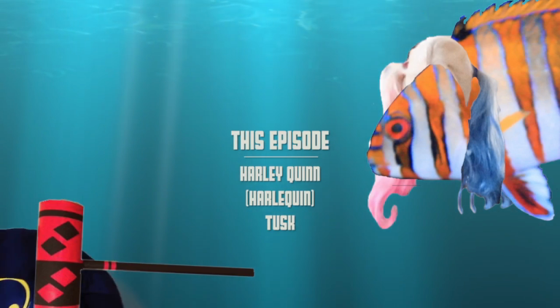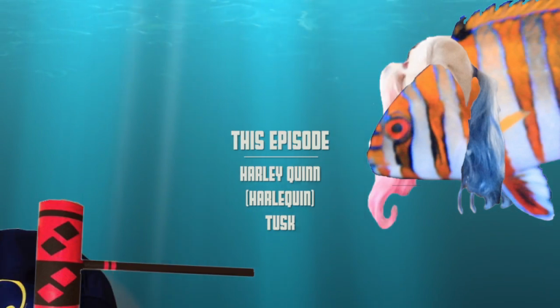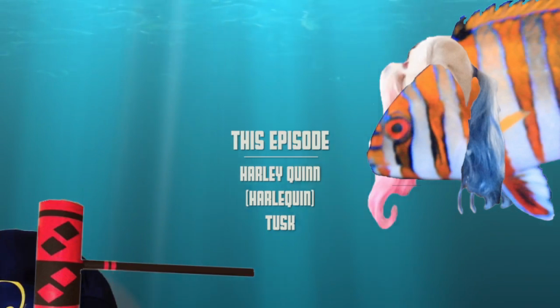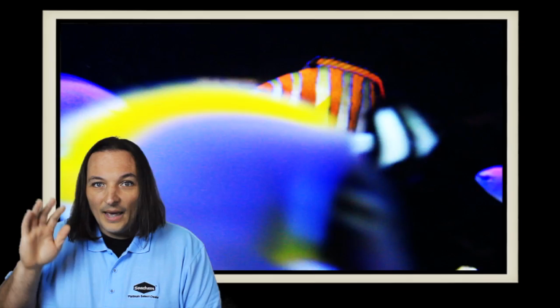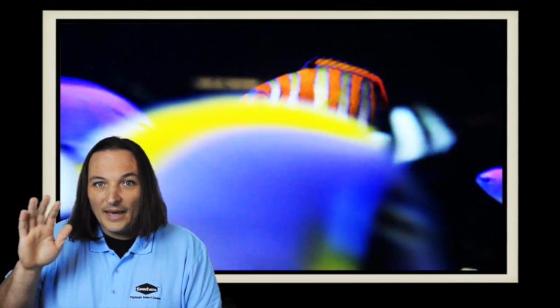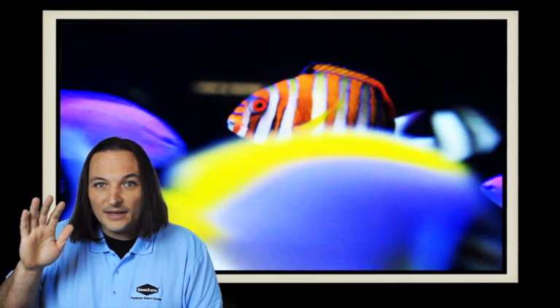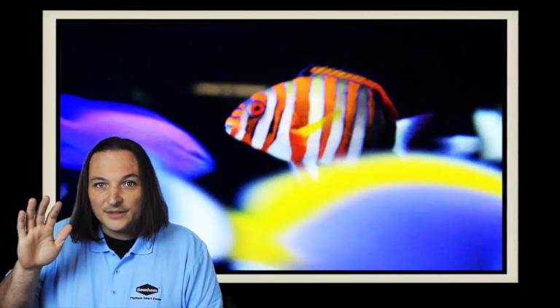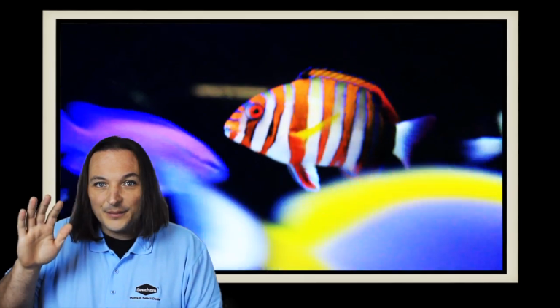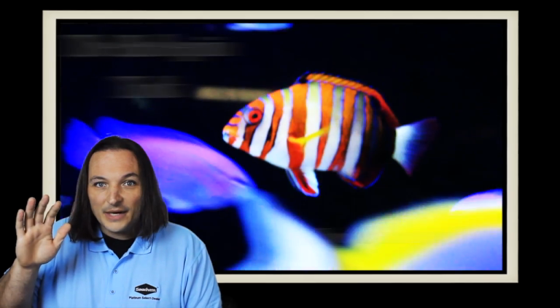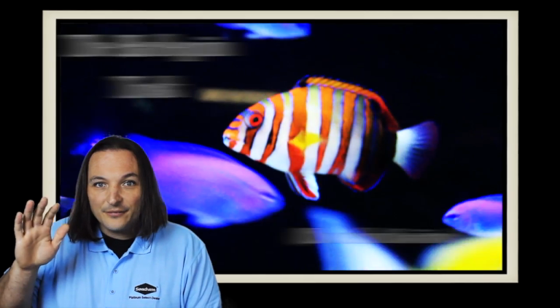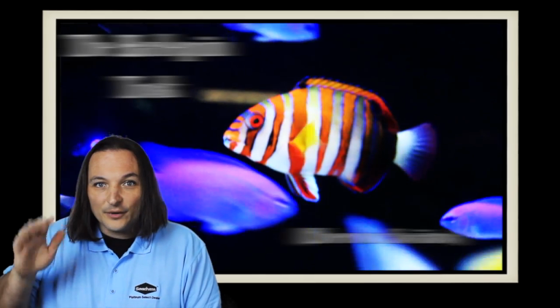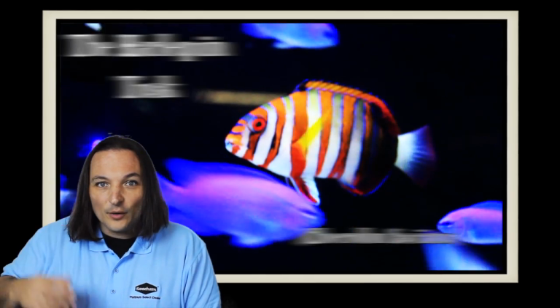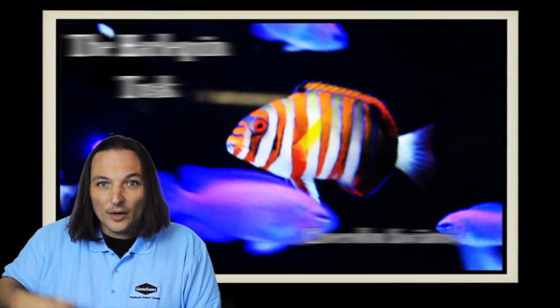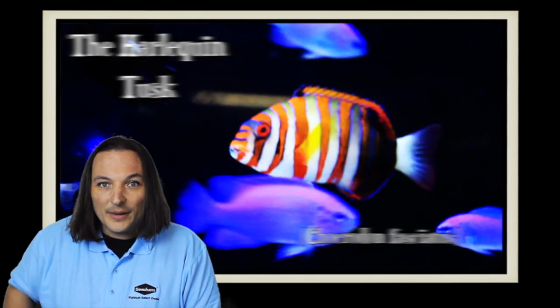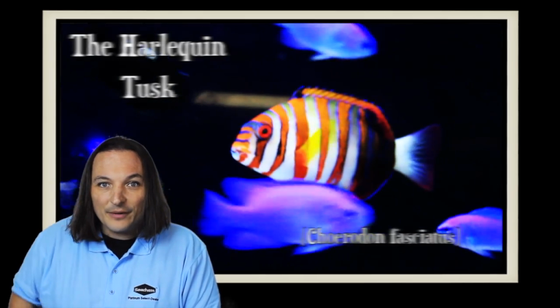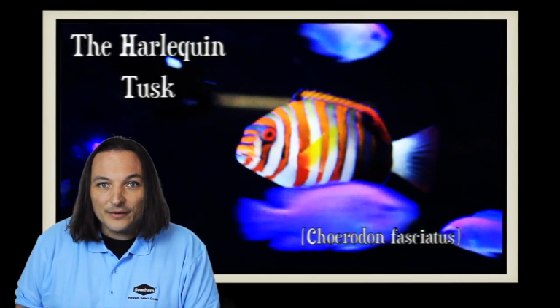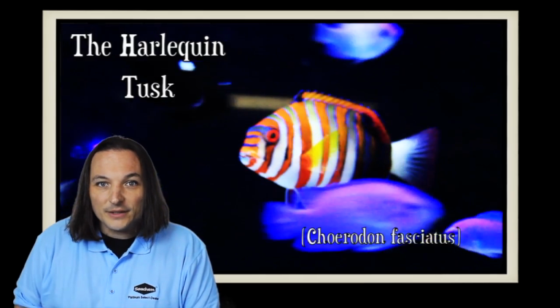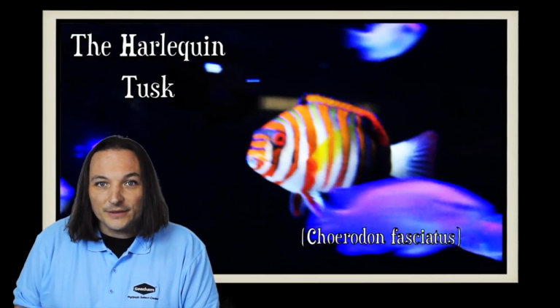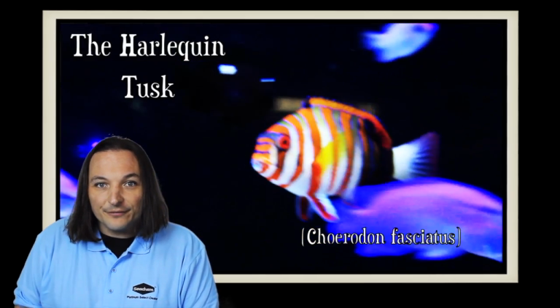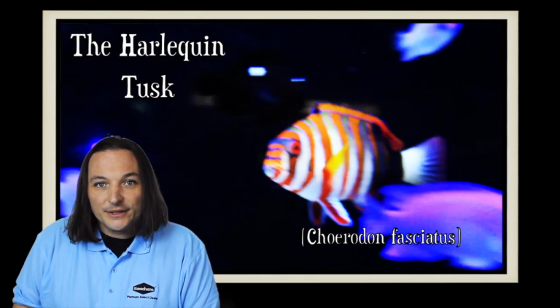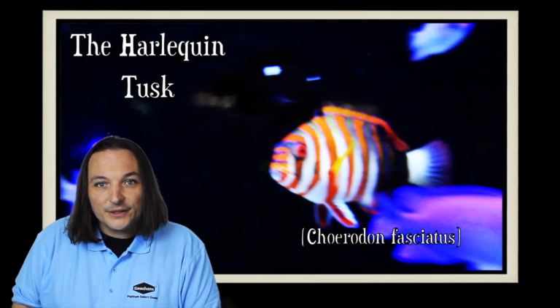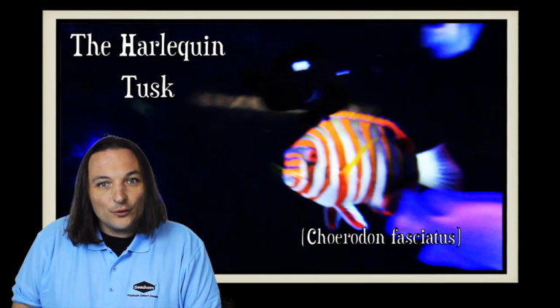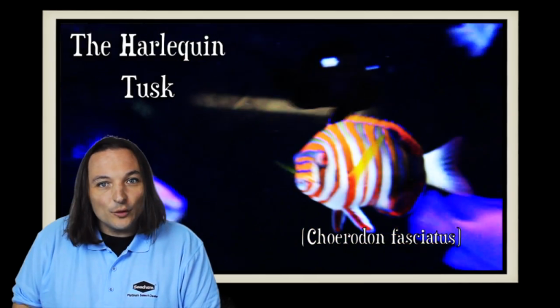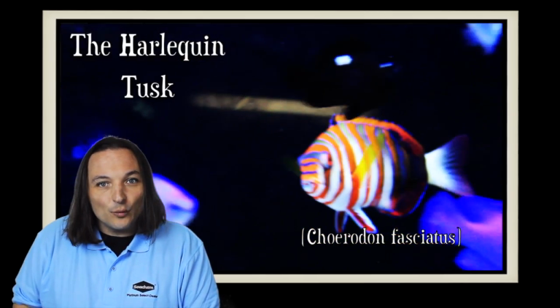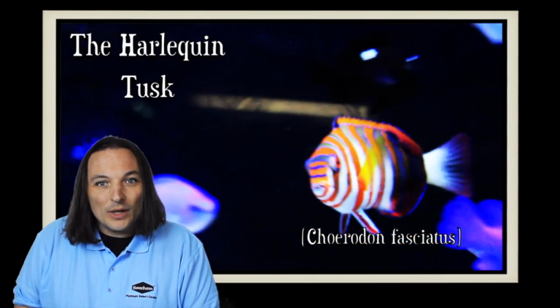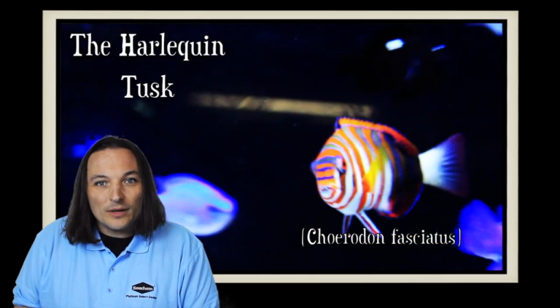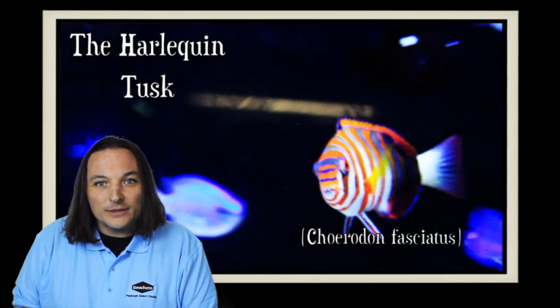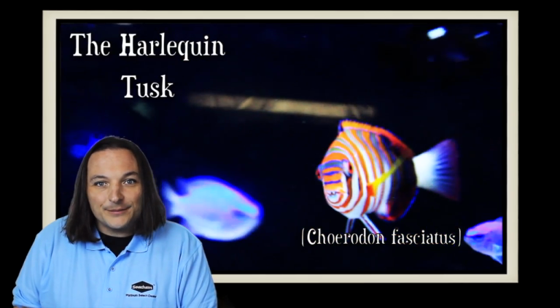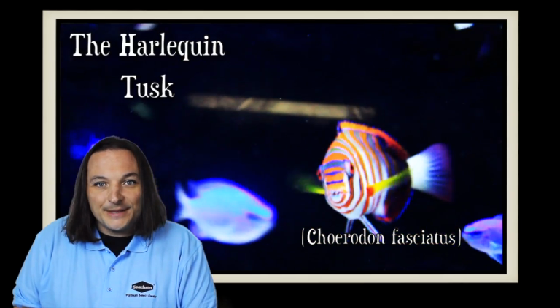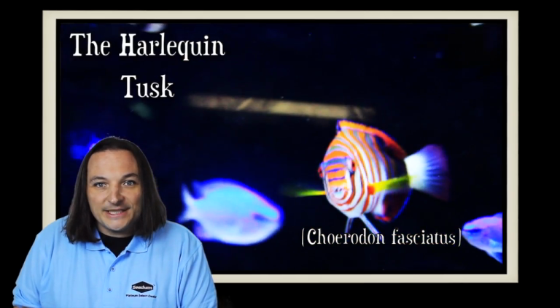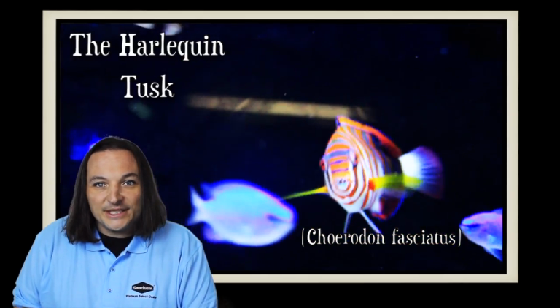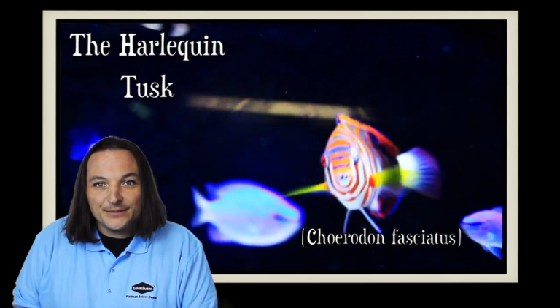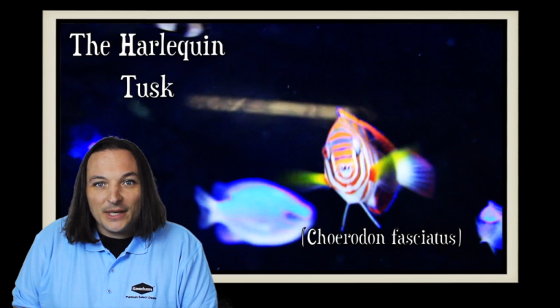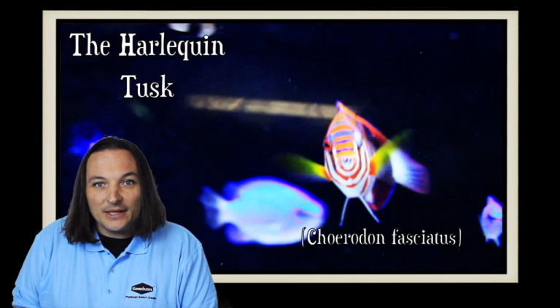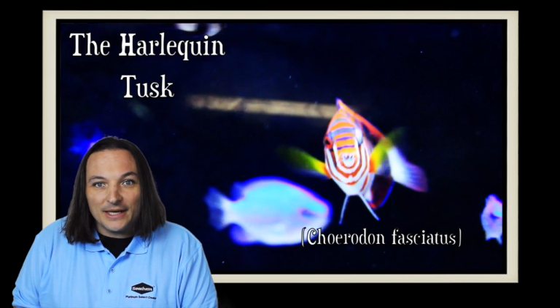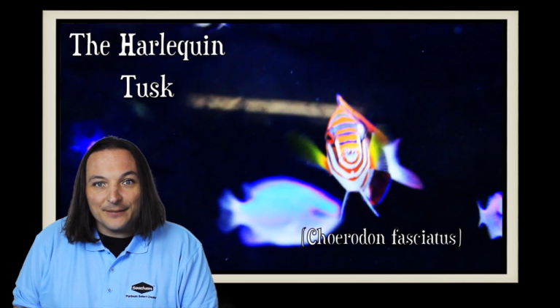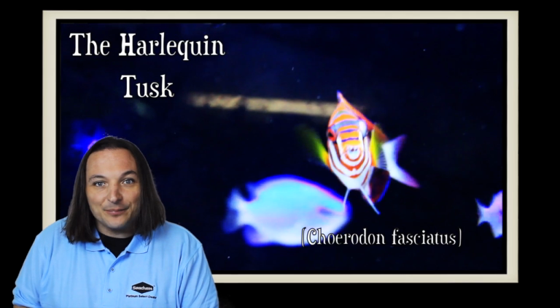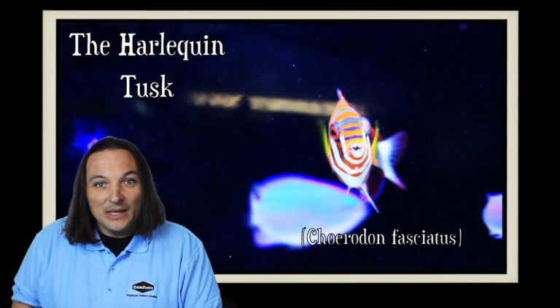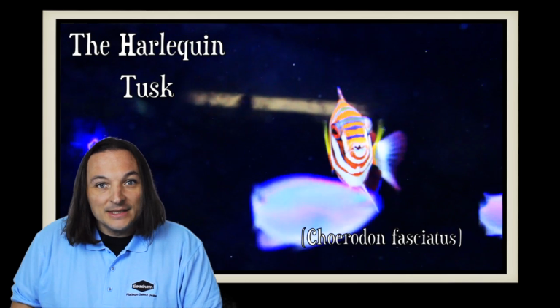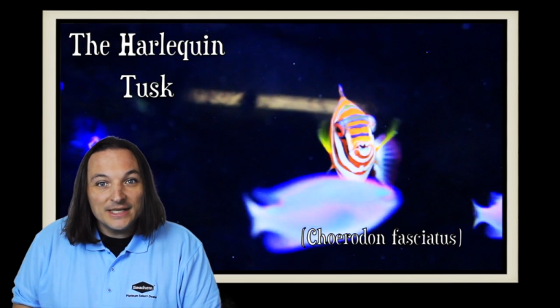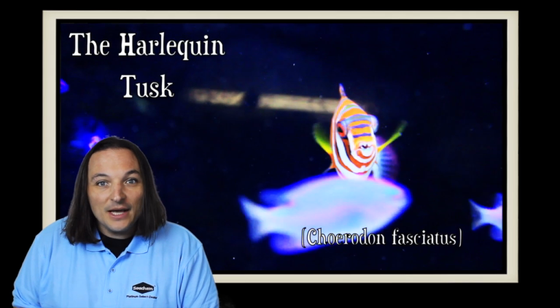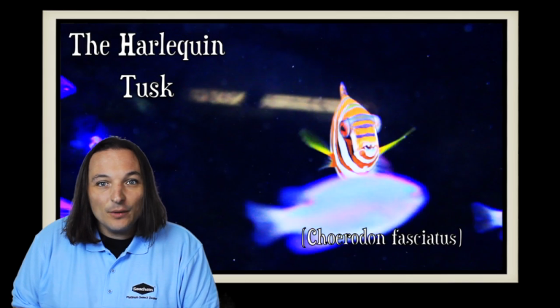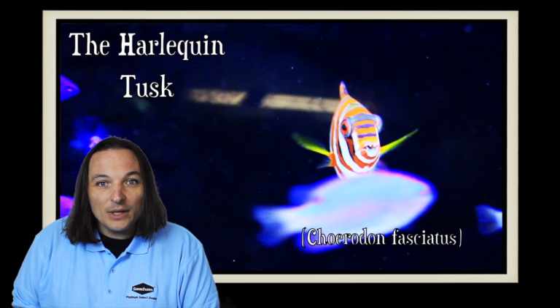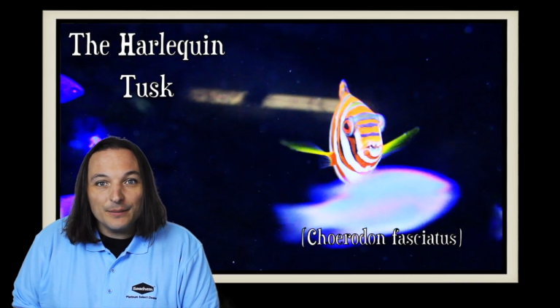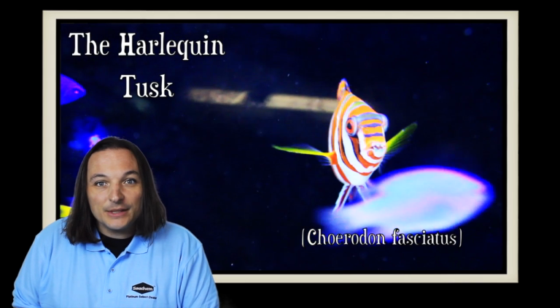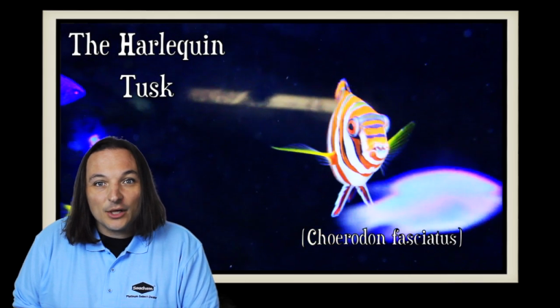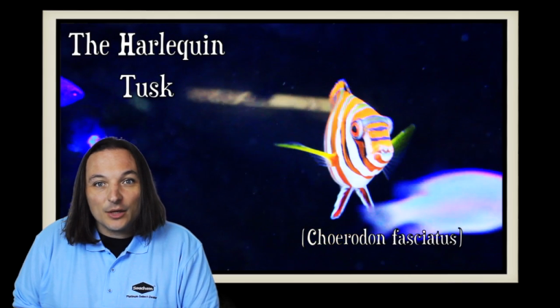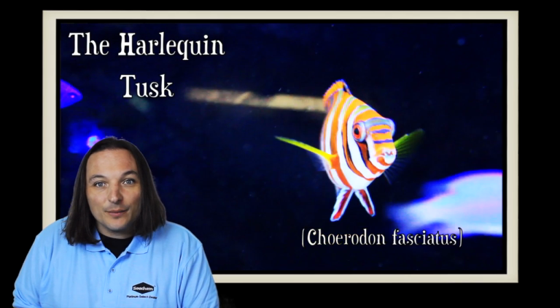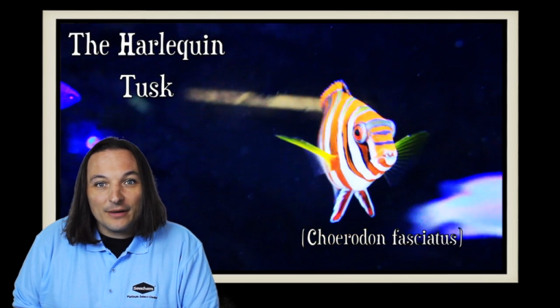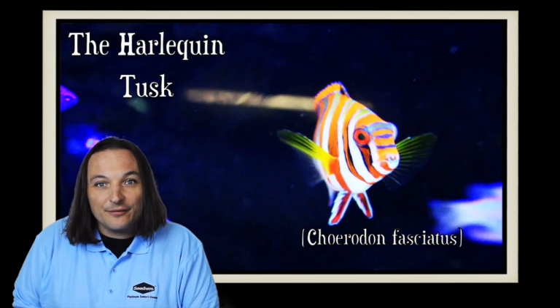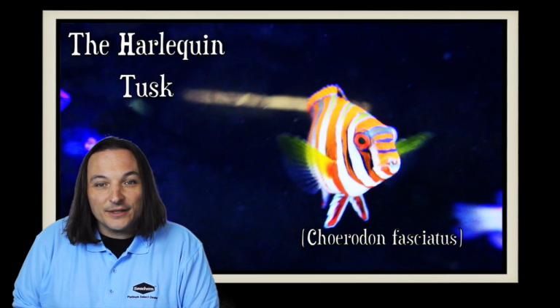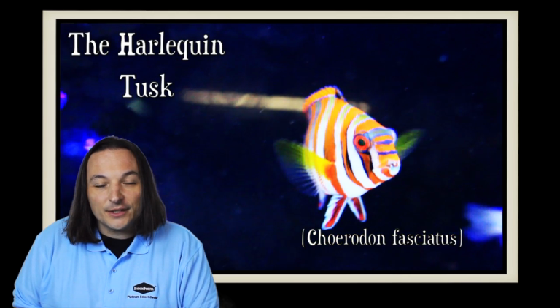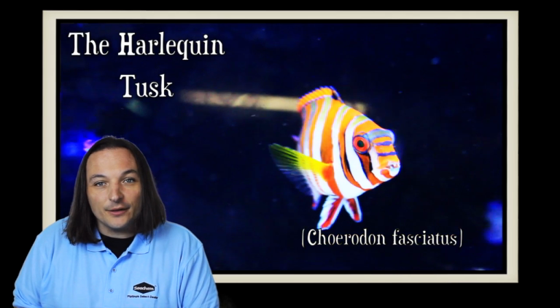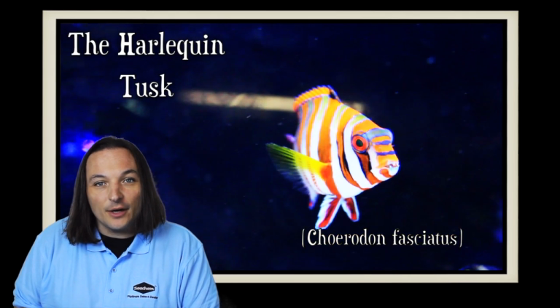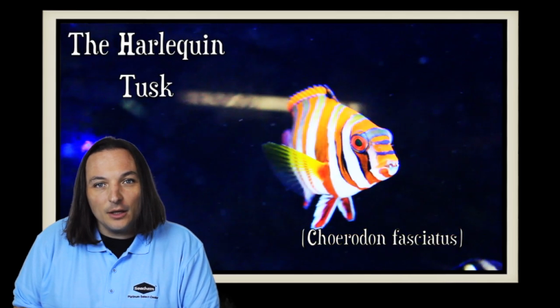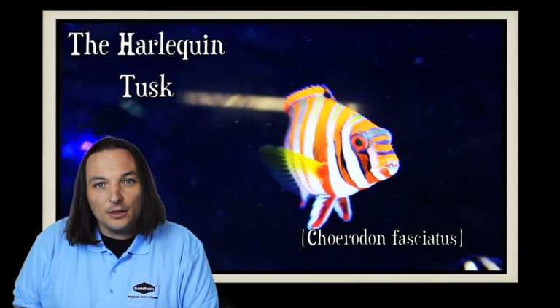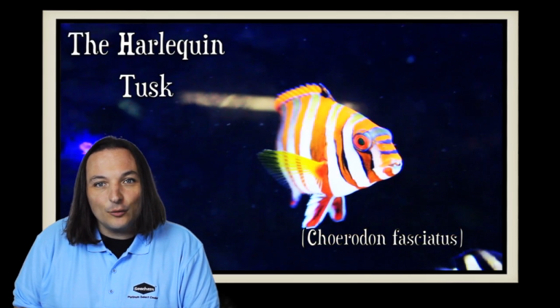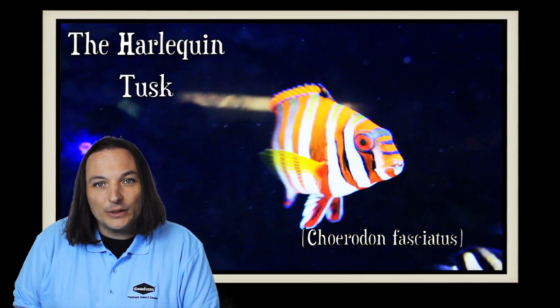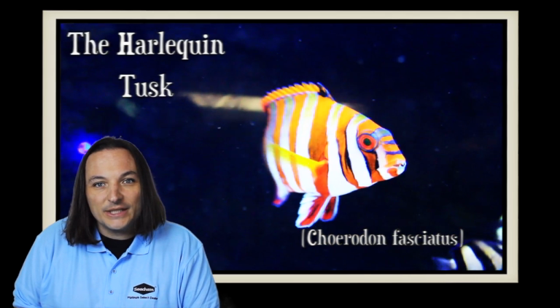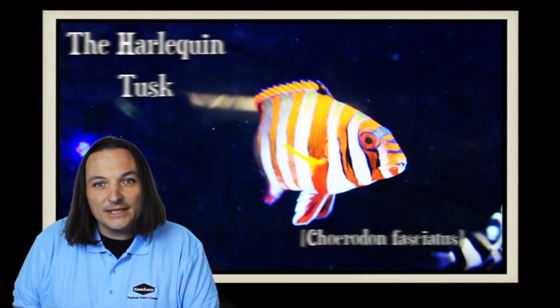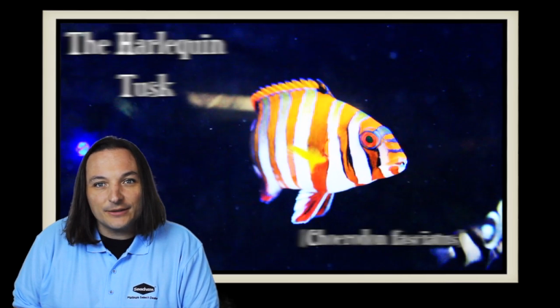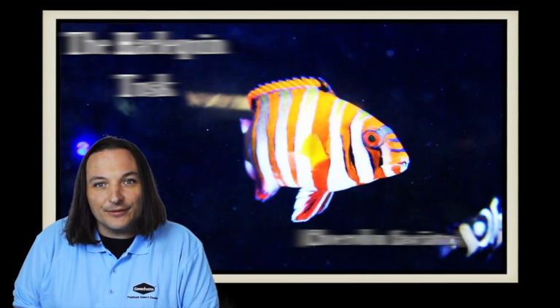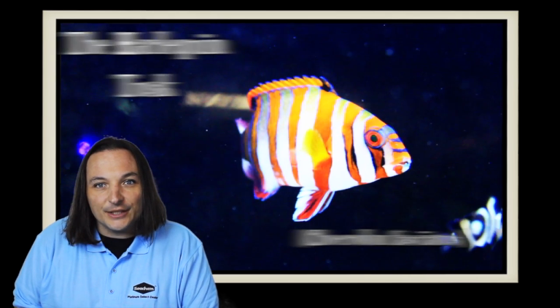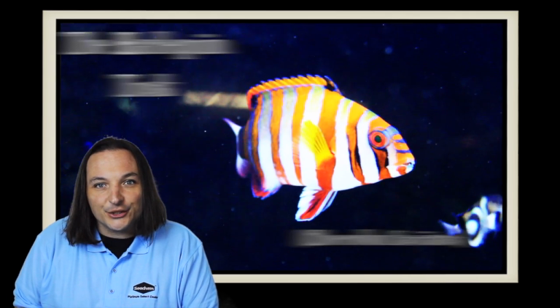Hey, this is Barry for Aquarium Outfitters and Fish Store, and welcome to Species Spotlight. Today we're going to be talking about a fish called the Harlequin Tusk Fish.